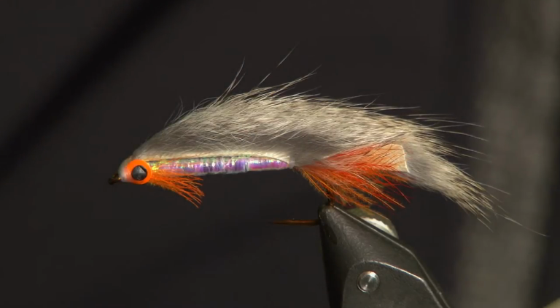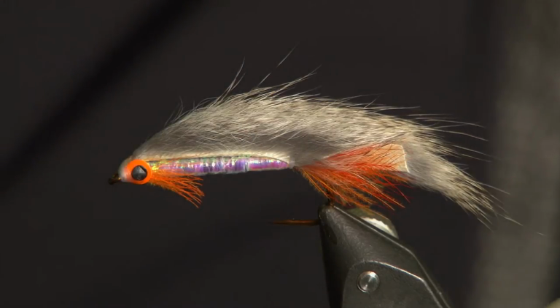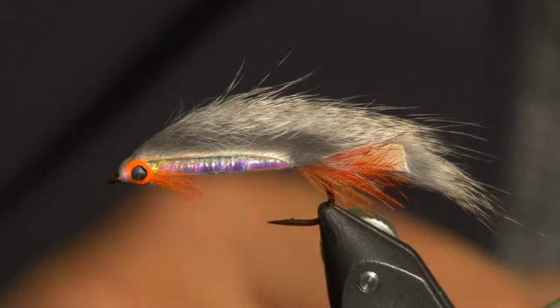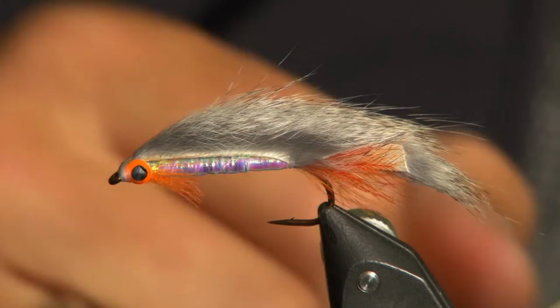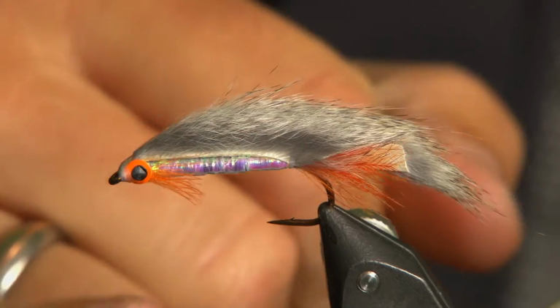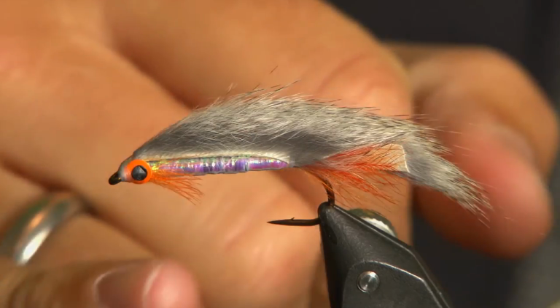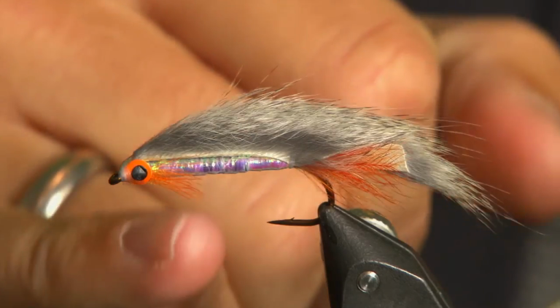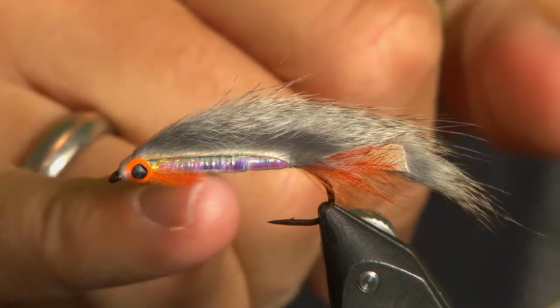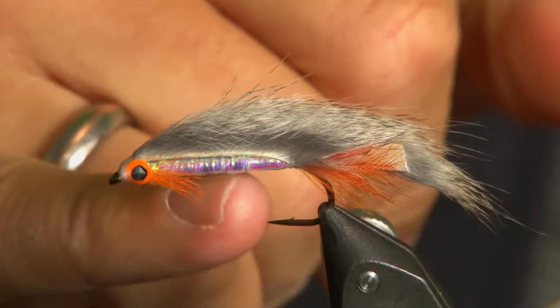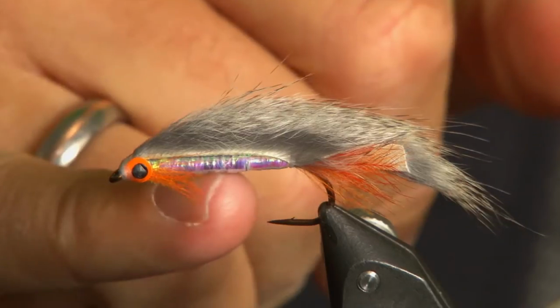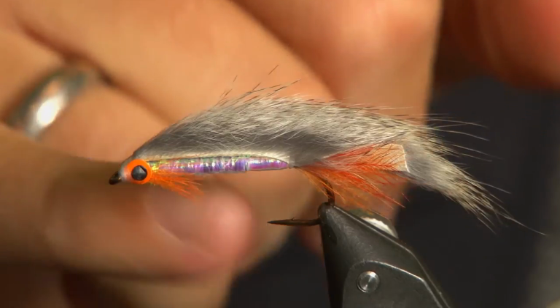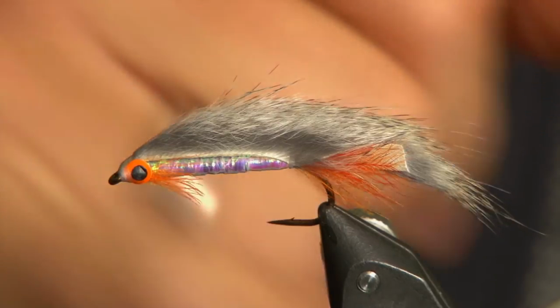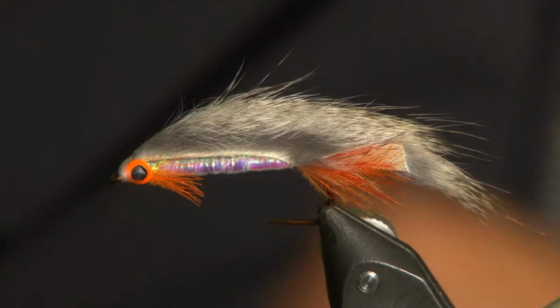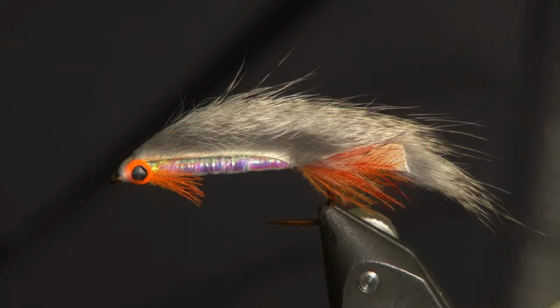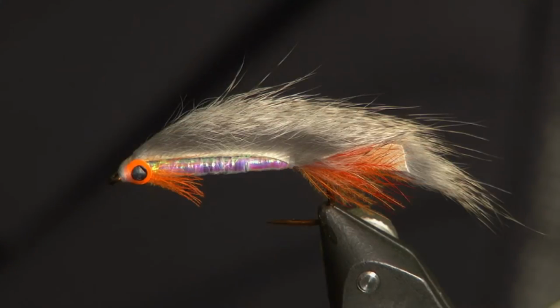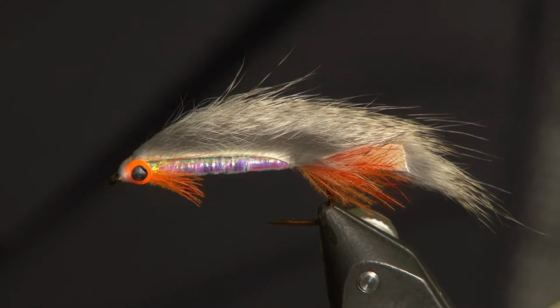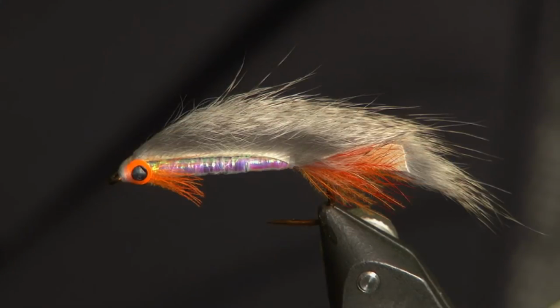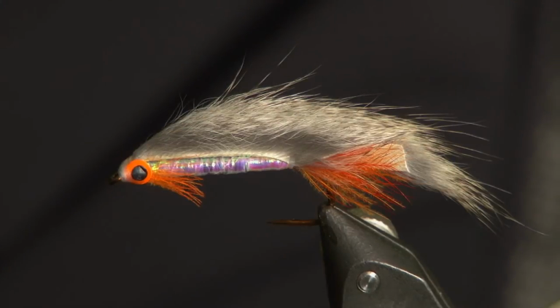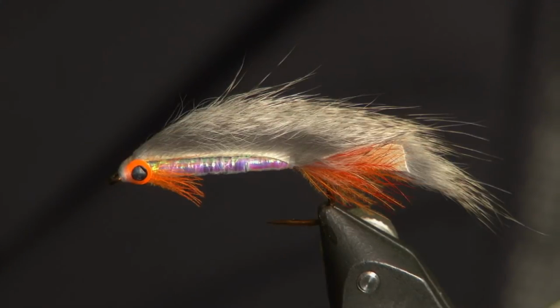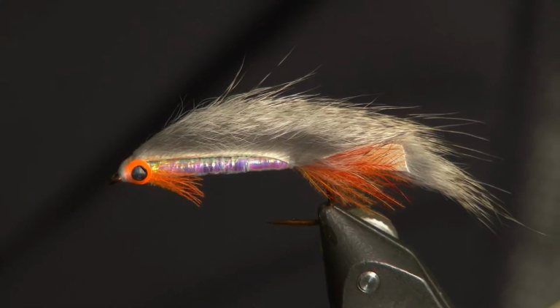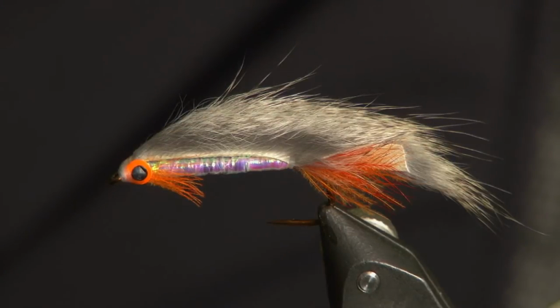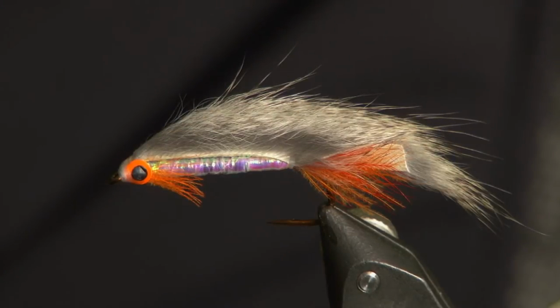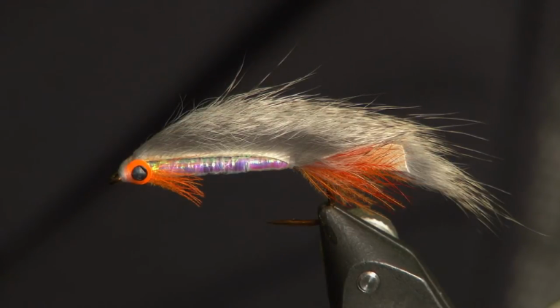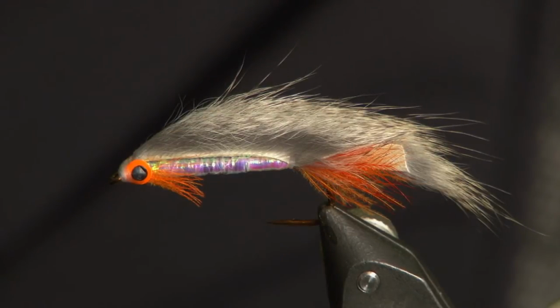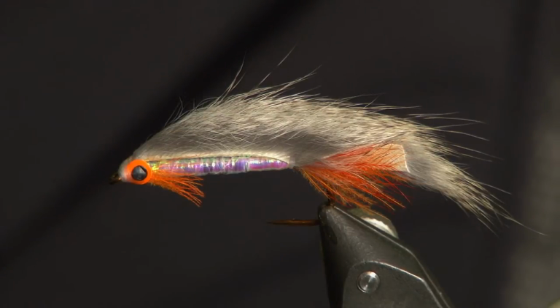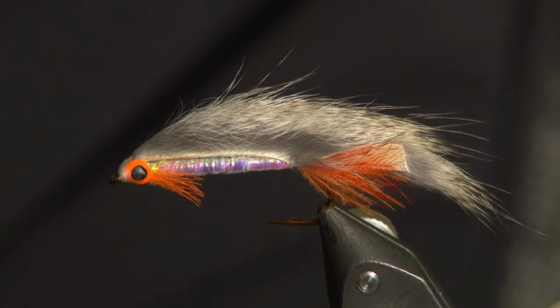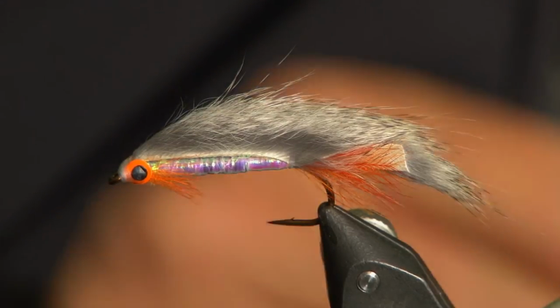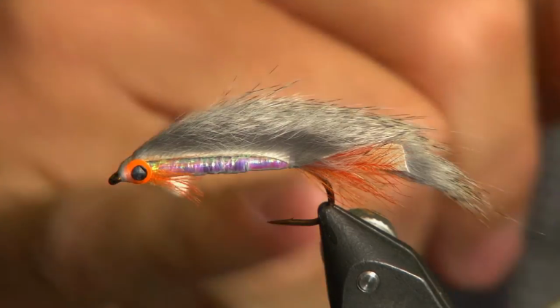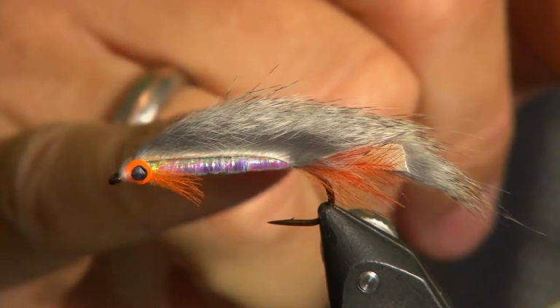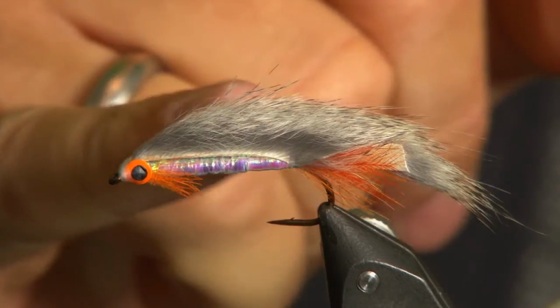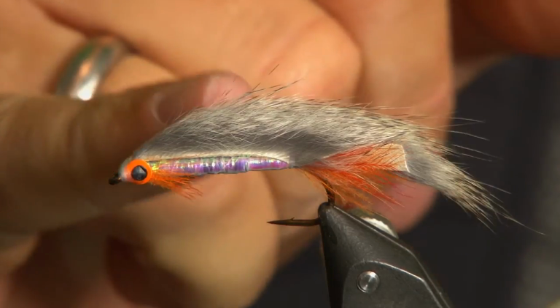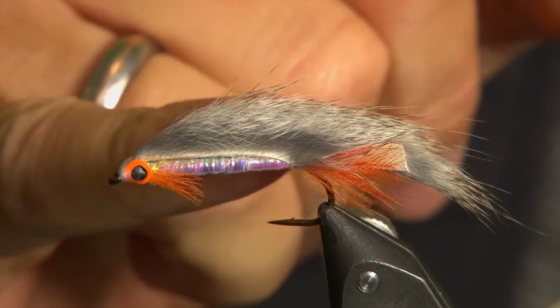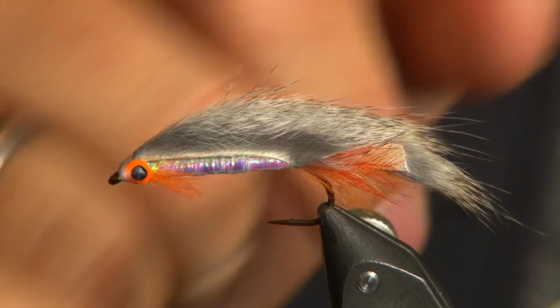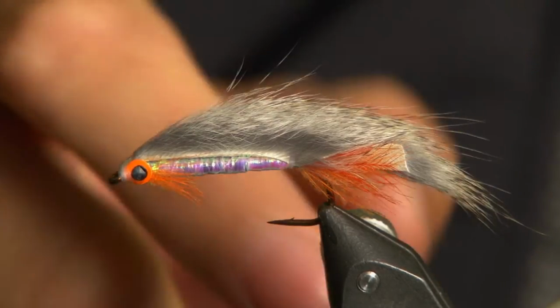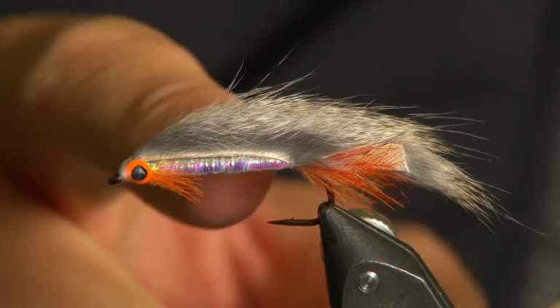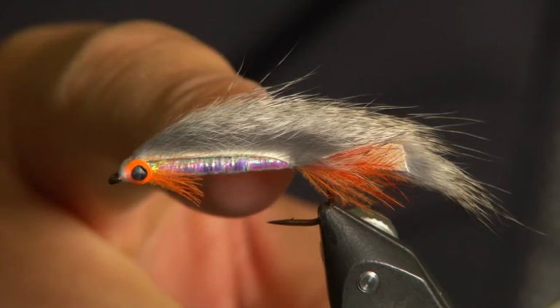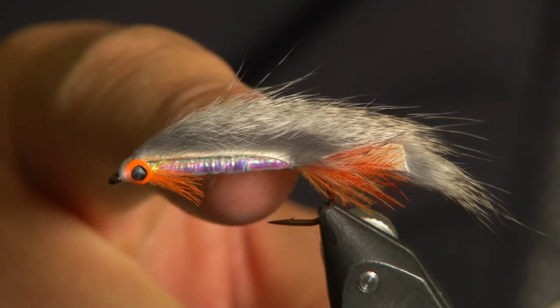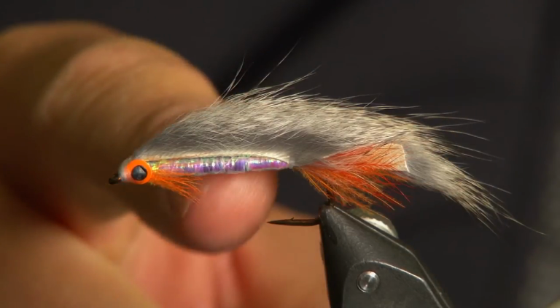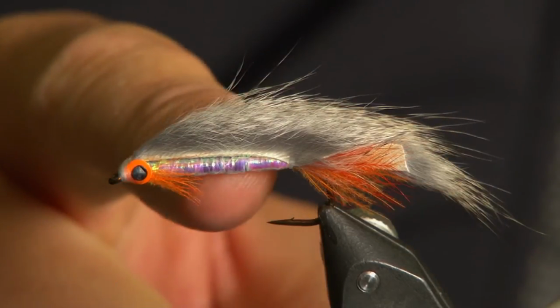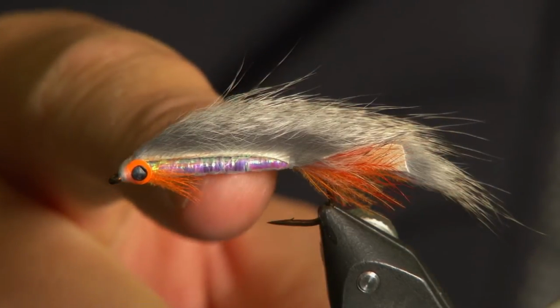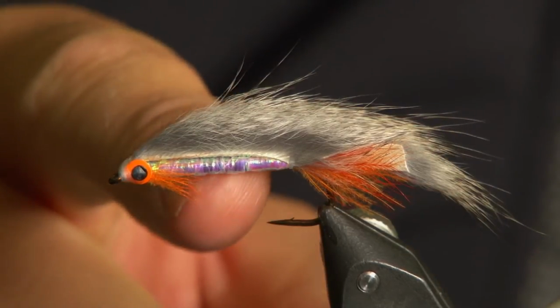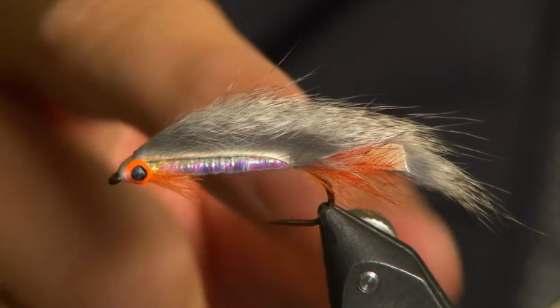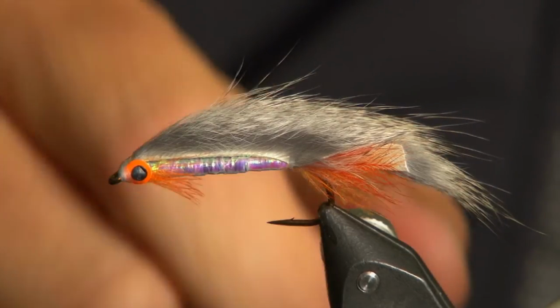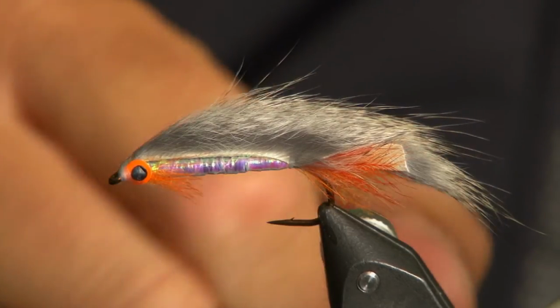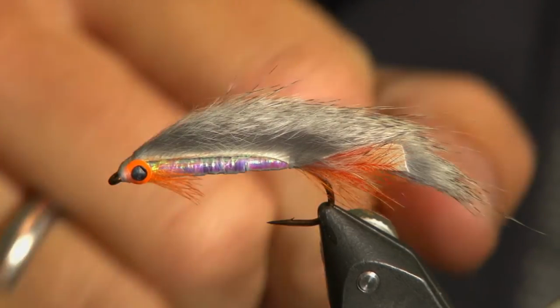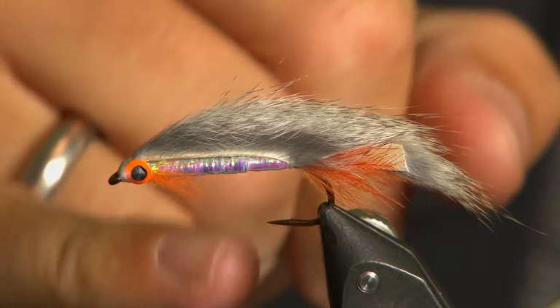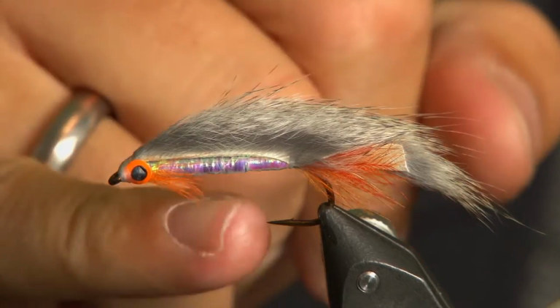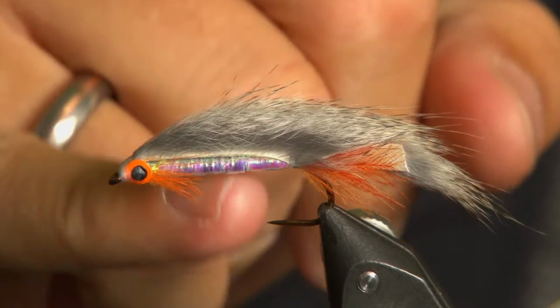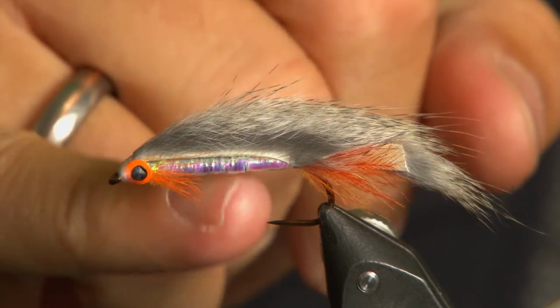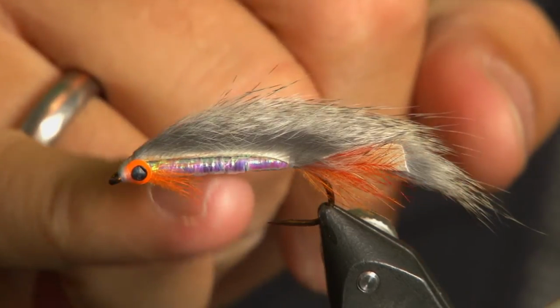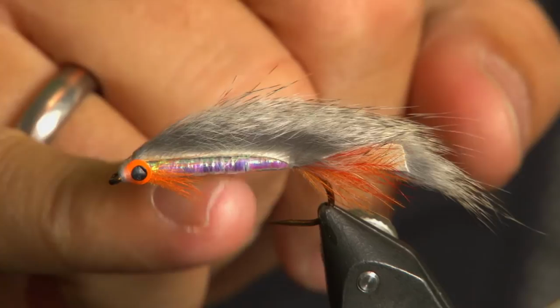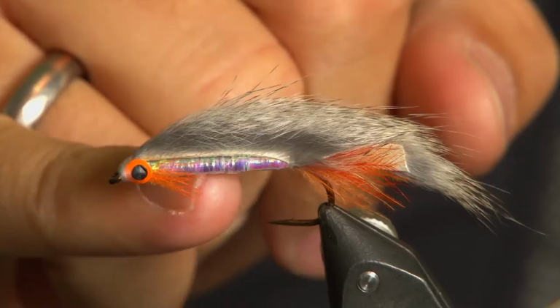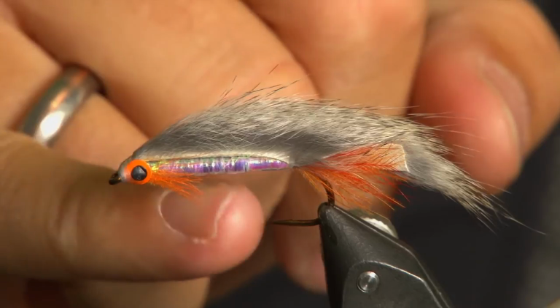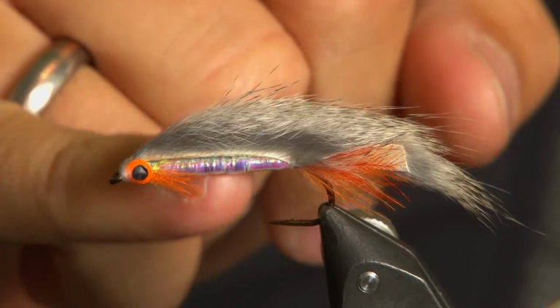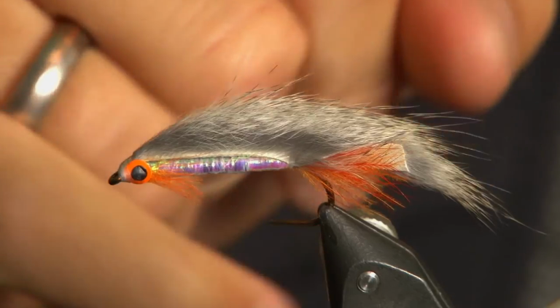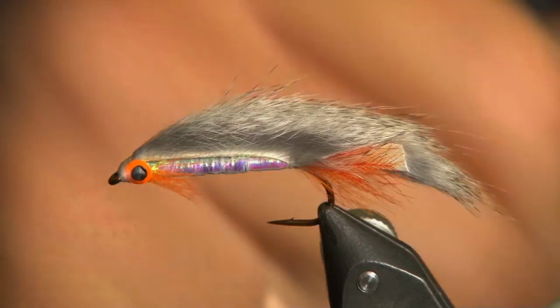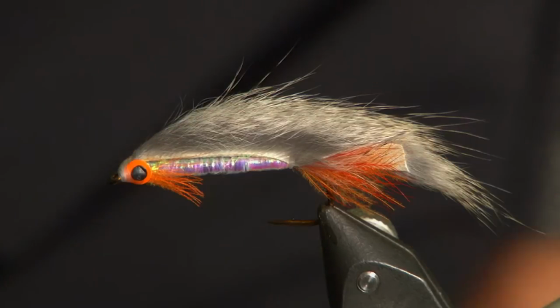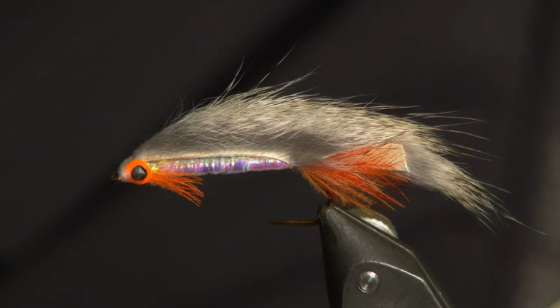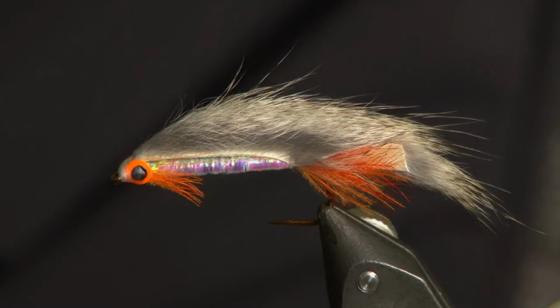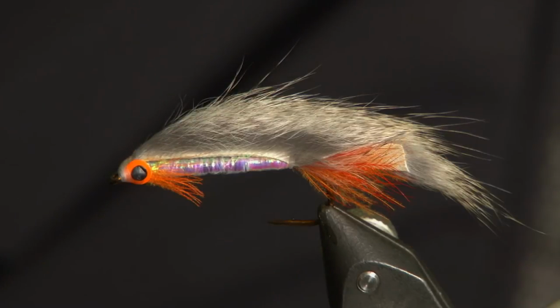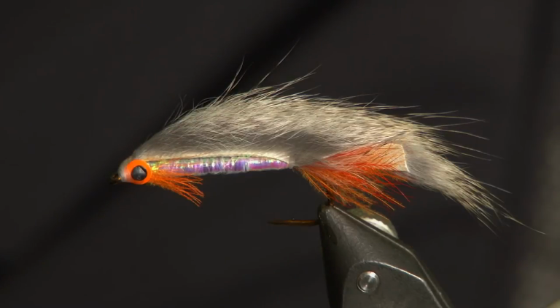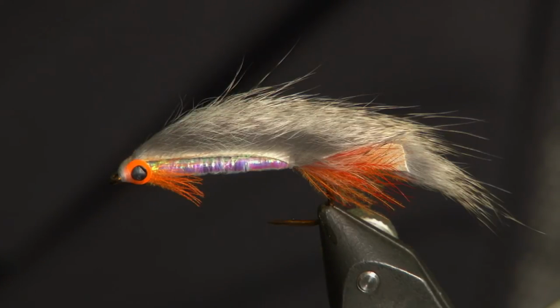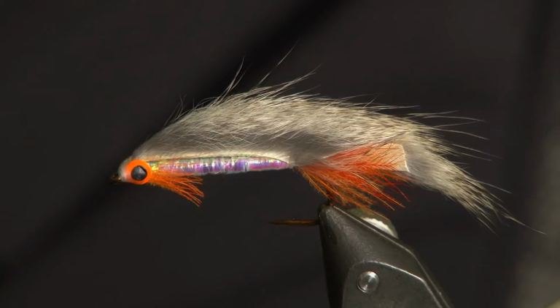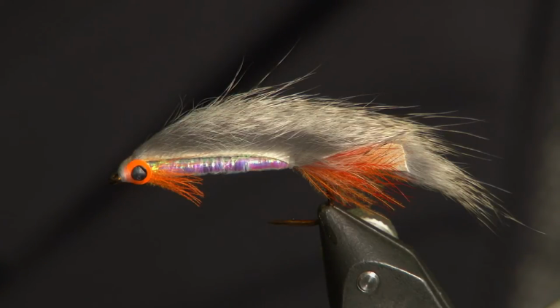The body — nice, tight pearl miler. What I suggest you do is, when you're winding this on, put a little bit of superglue underneath the hook shank.